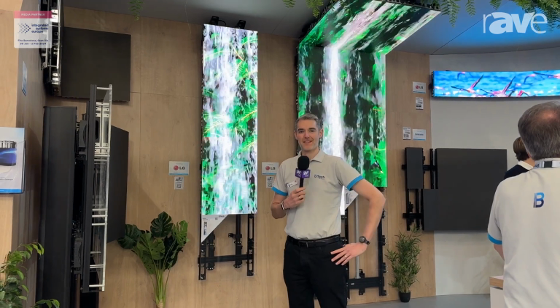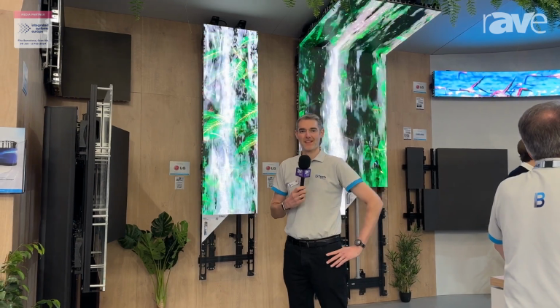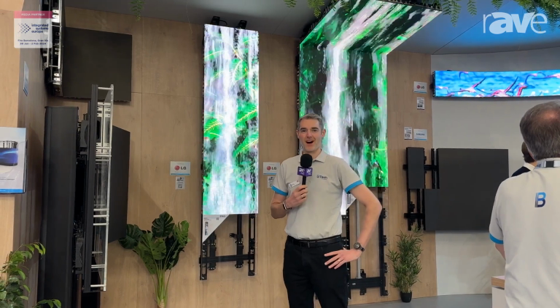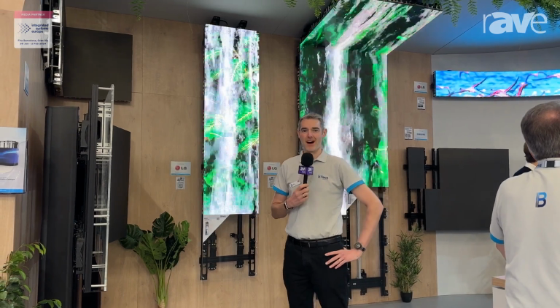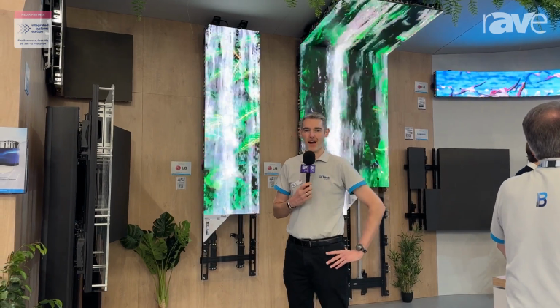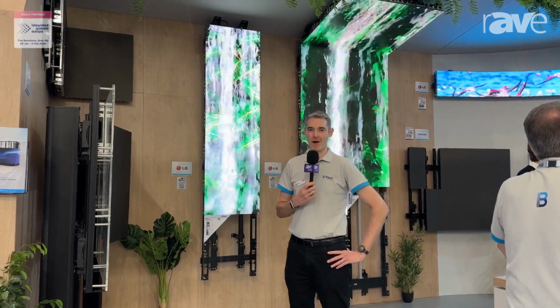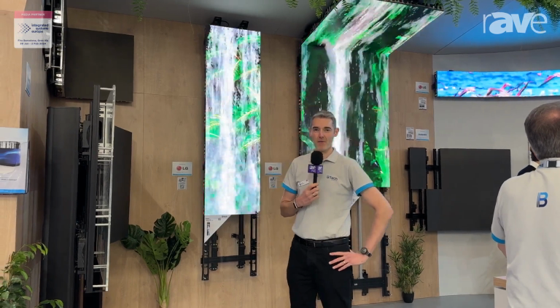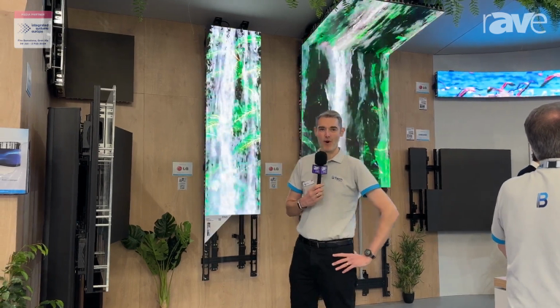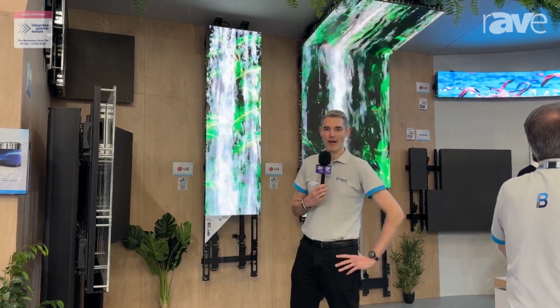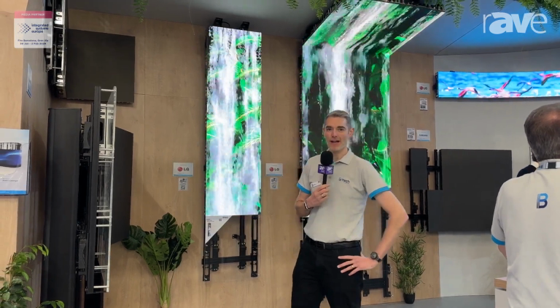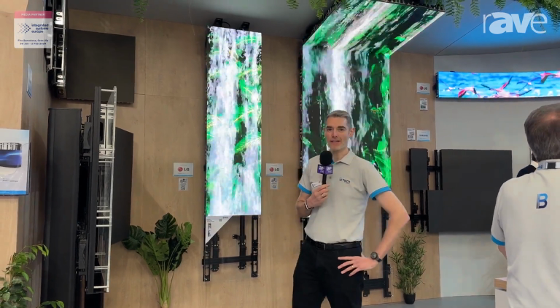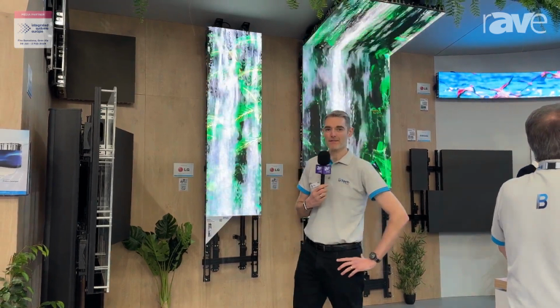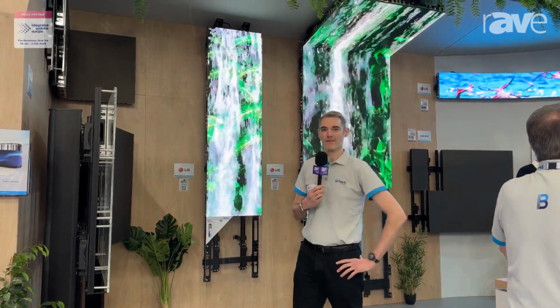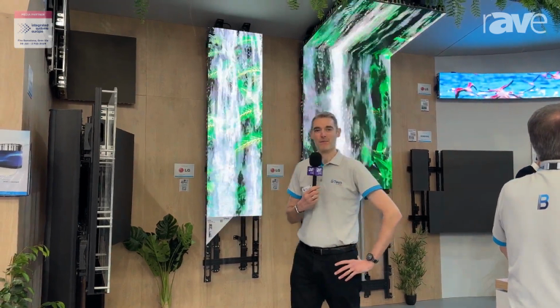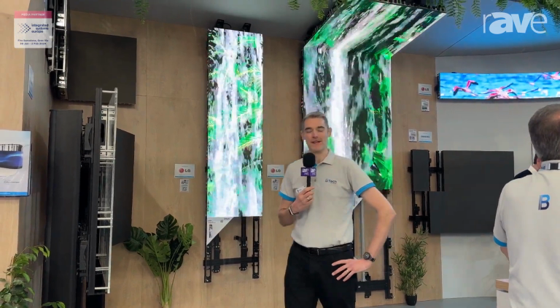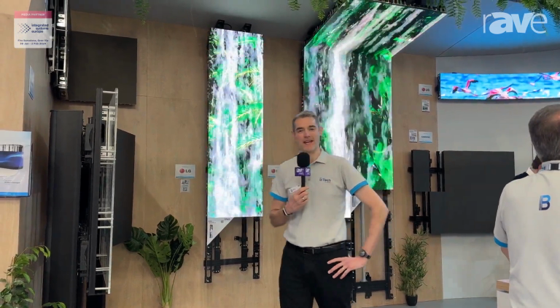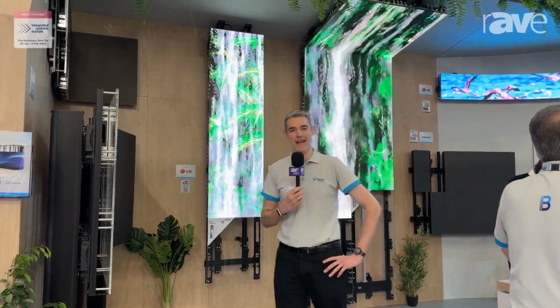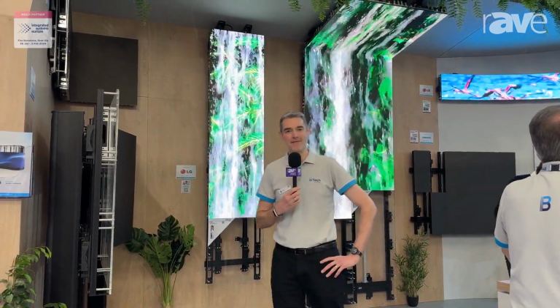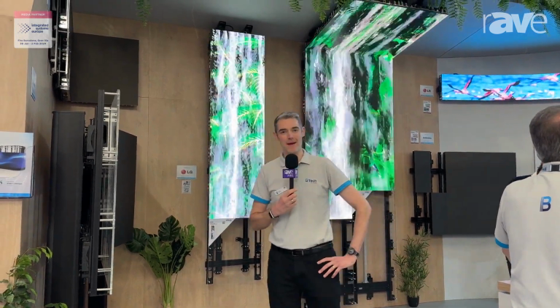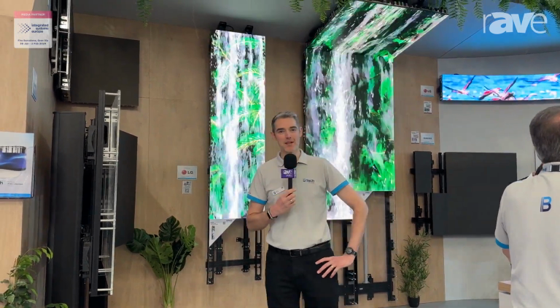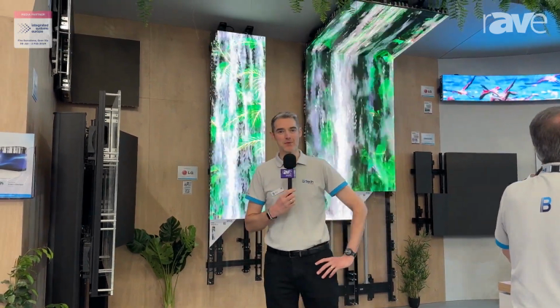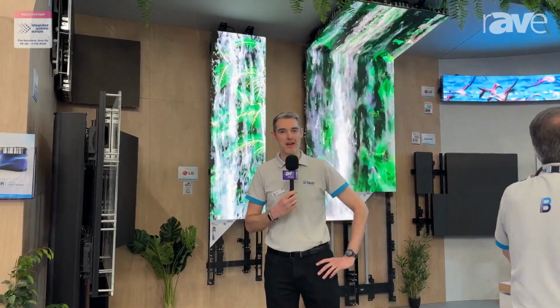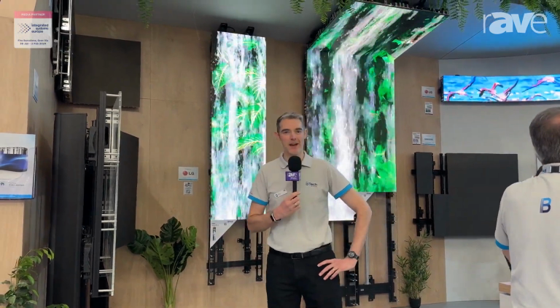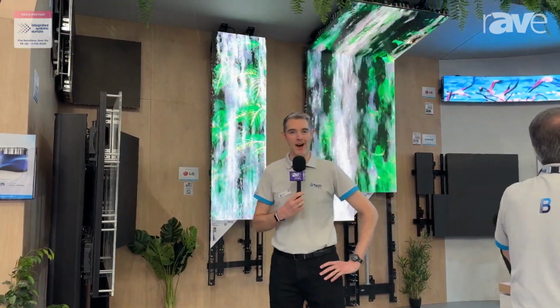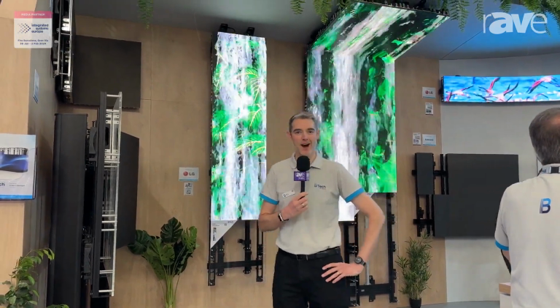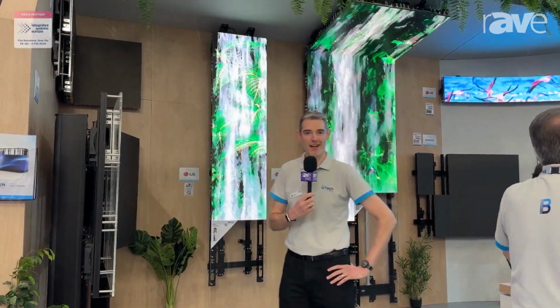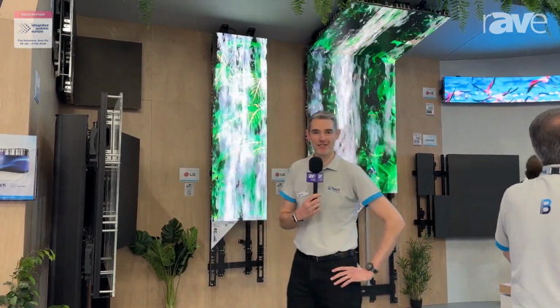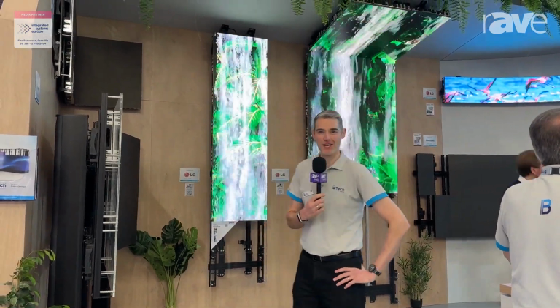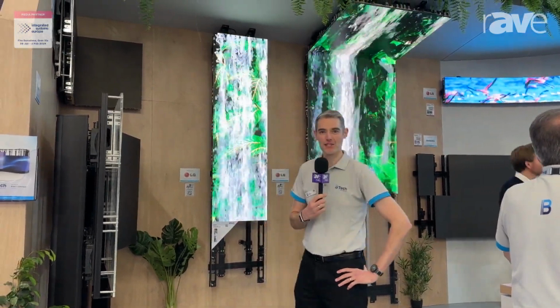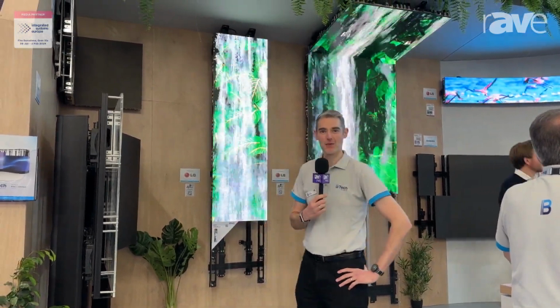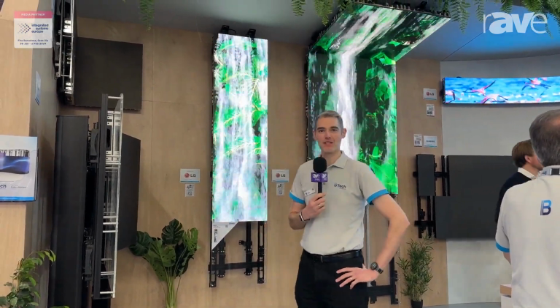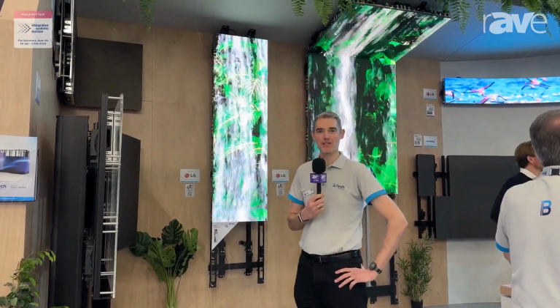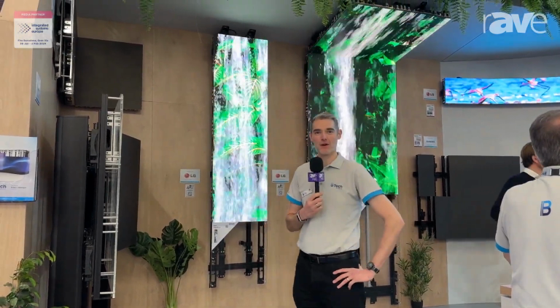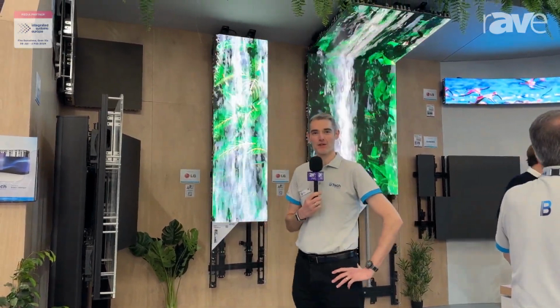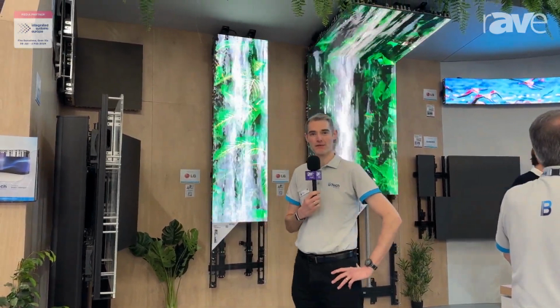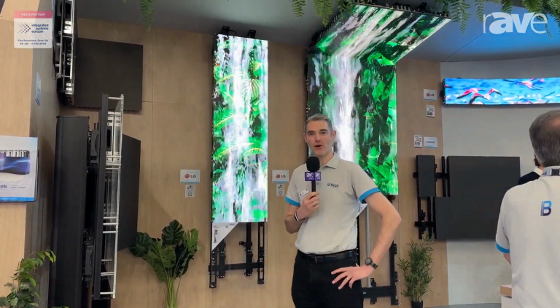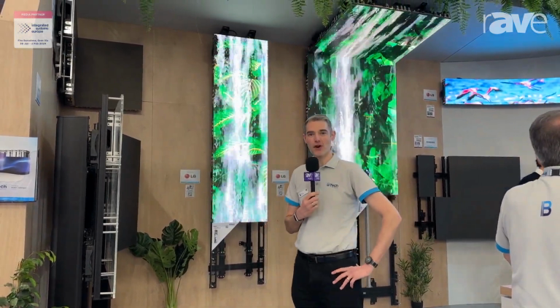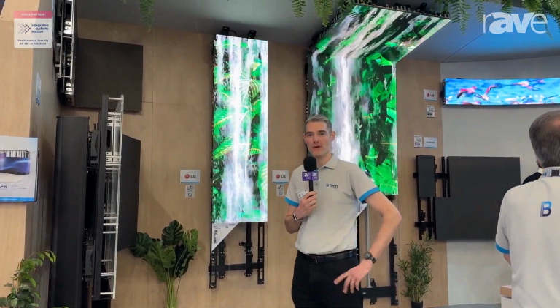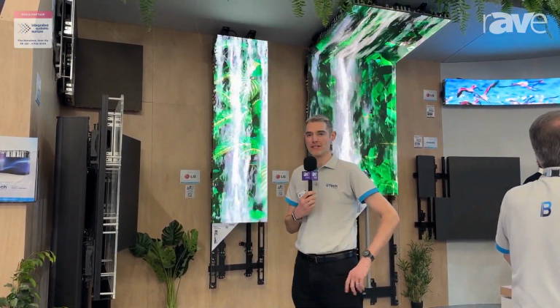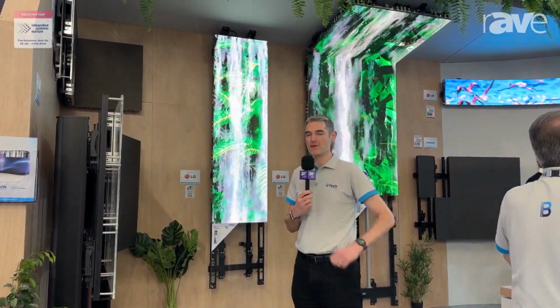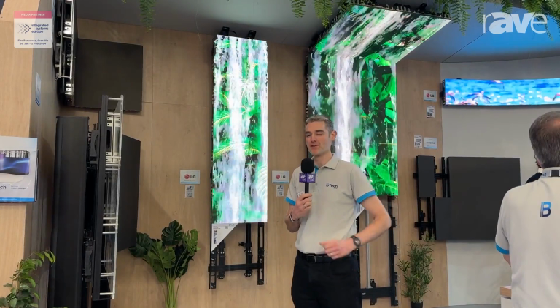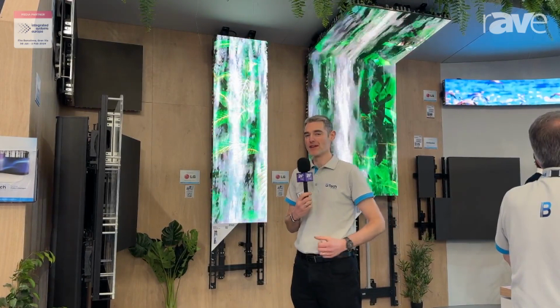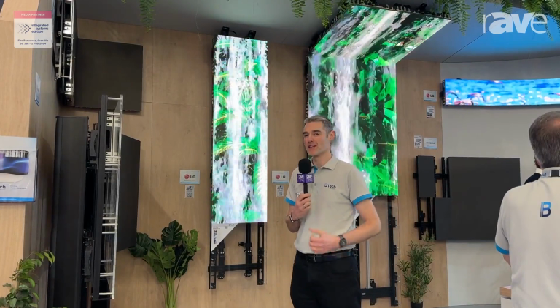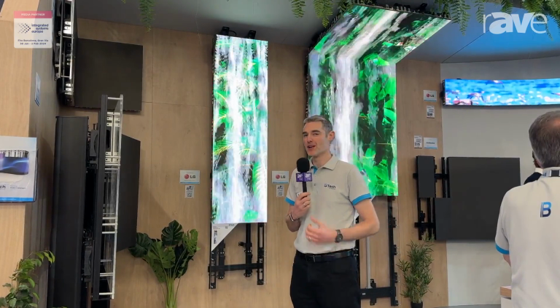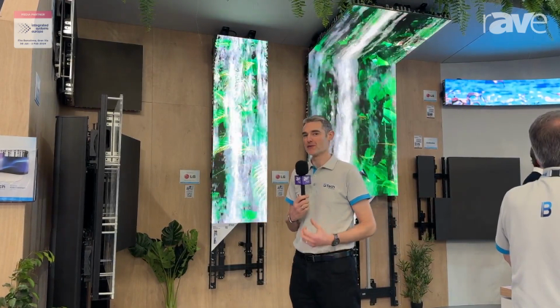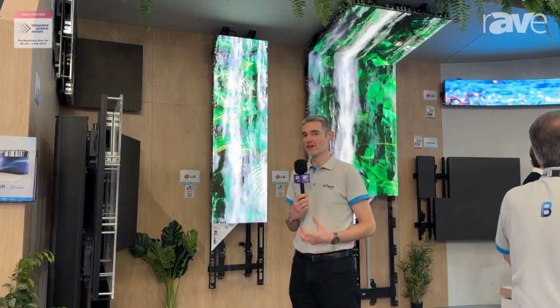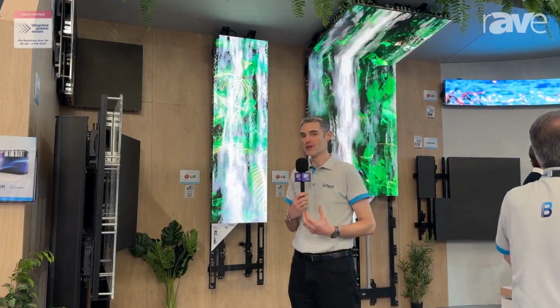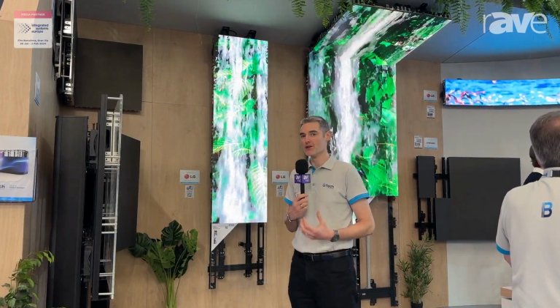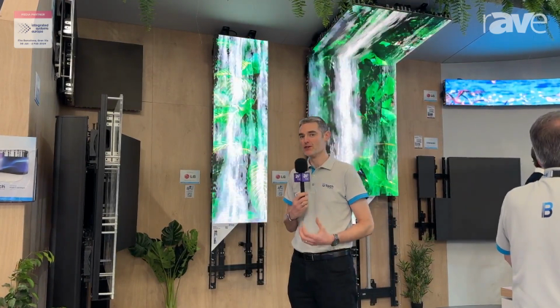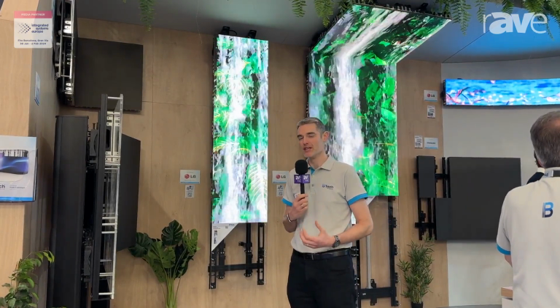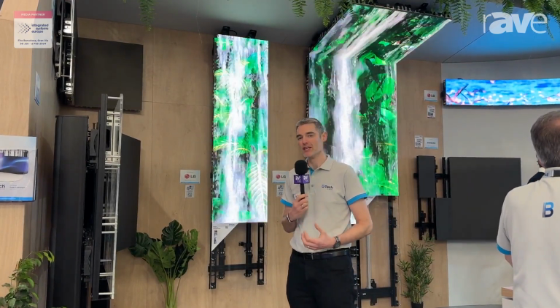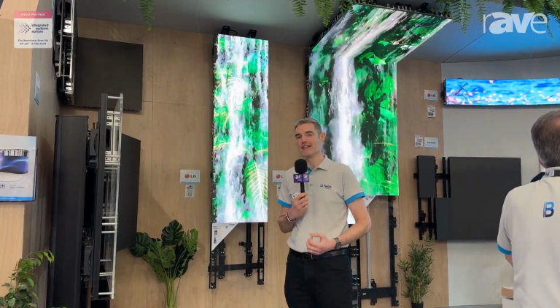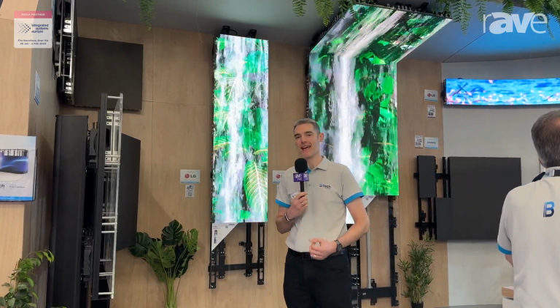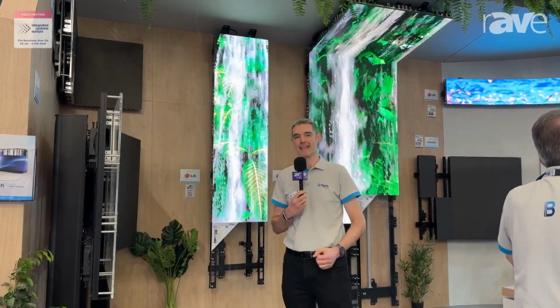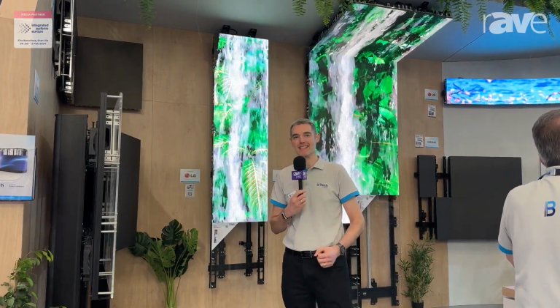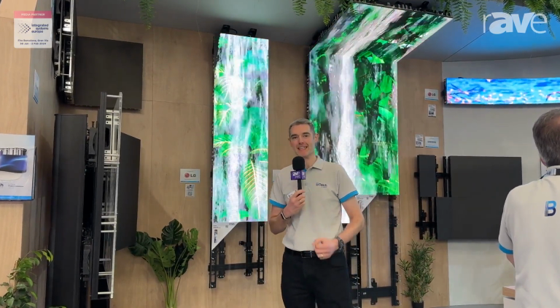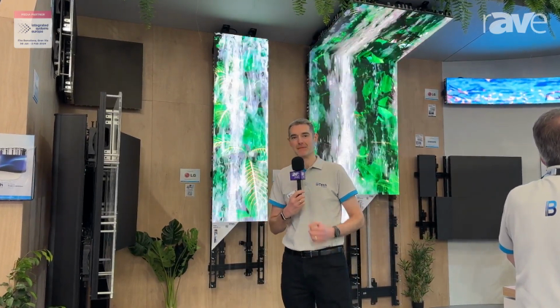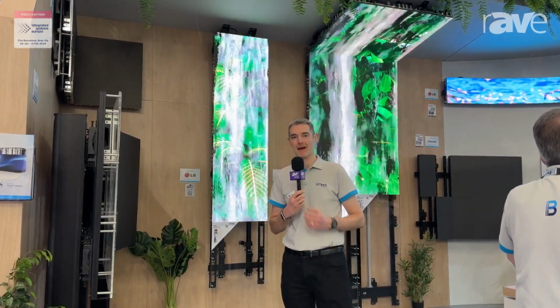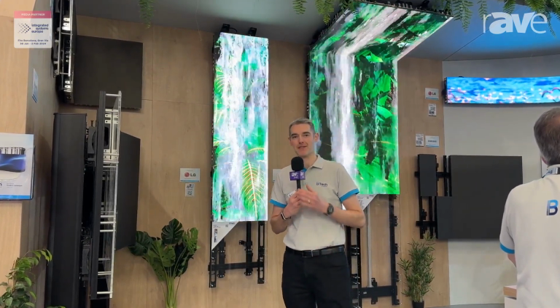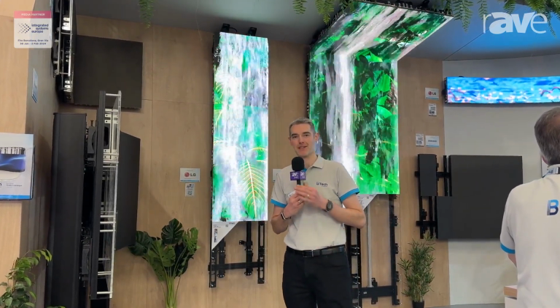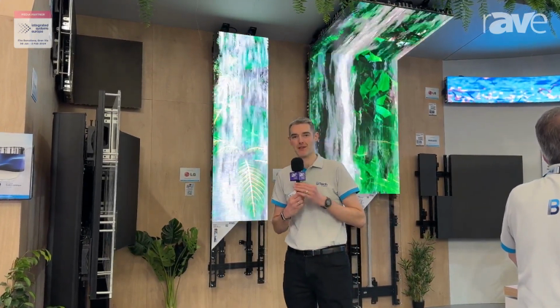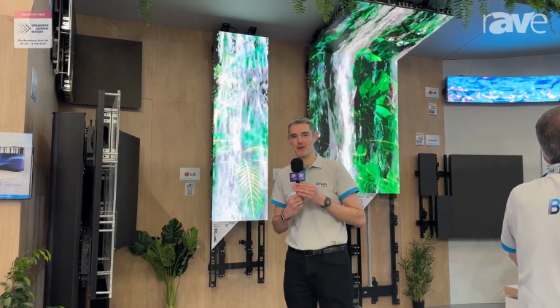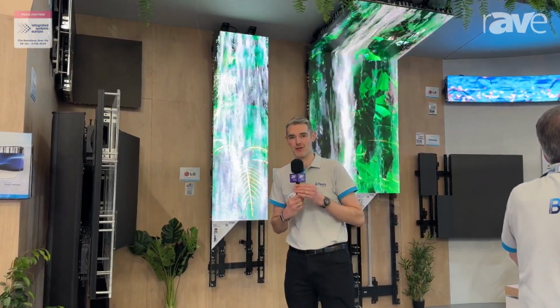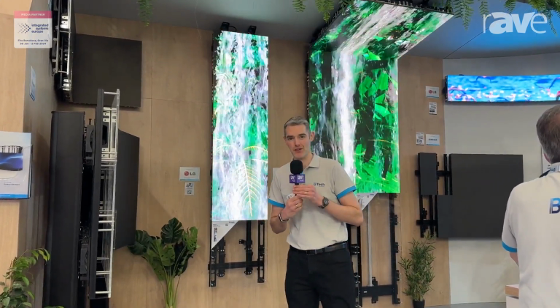Hi, I'm Mark Walker from BTEC AVMounts. We're here at ISC 2024 and we've demonstrated lots of our new DVLED mounting solutions.